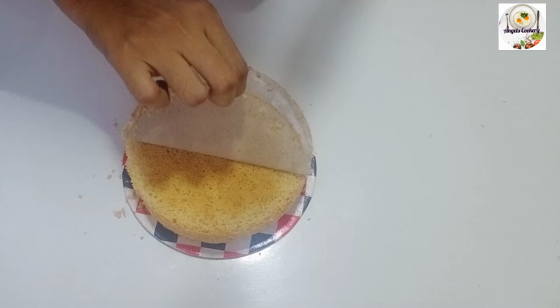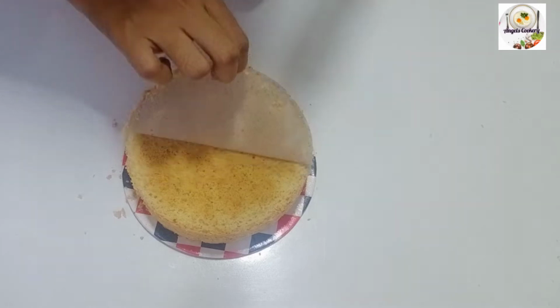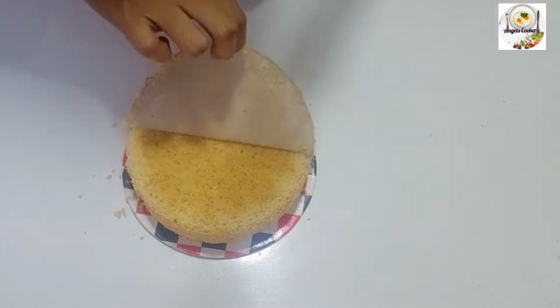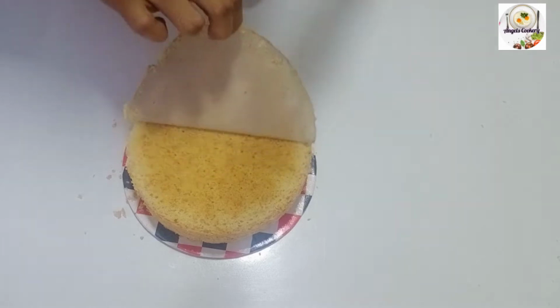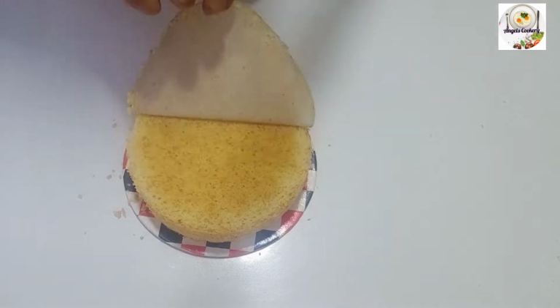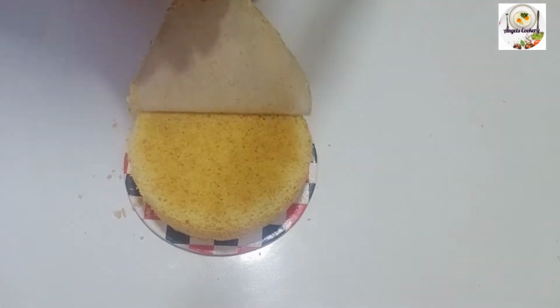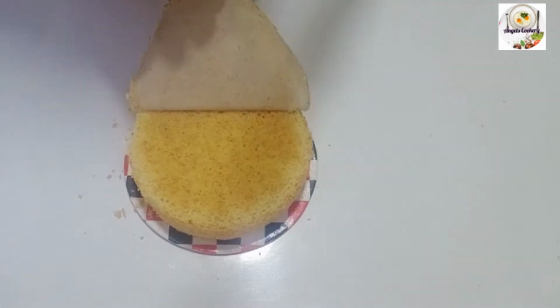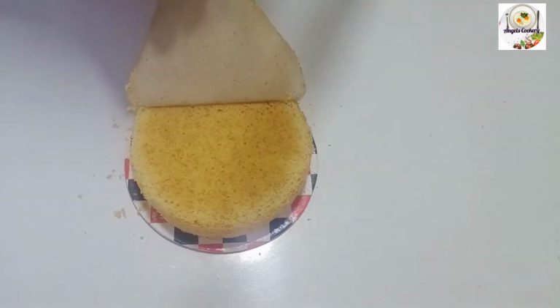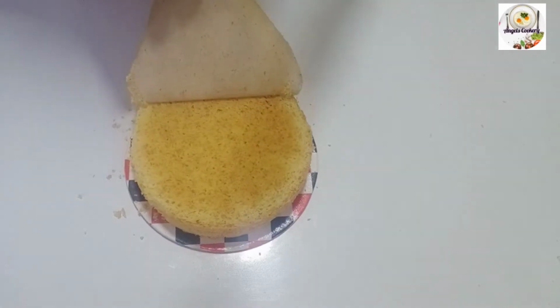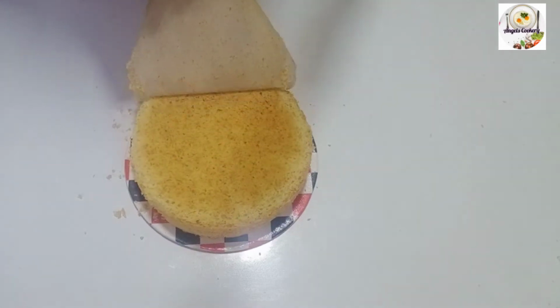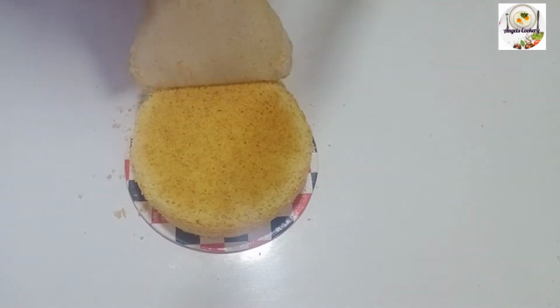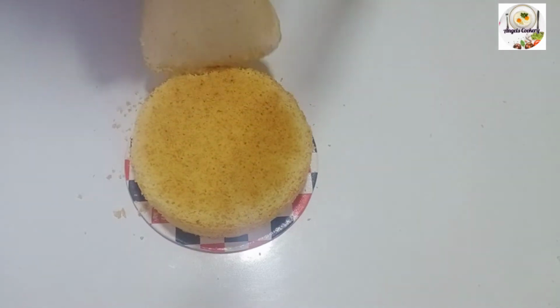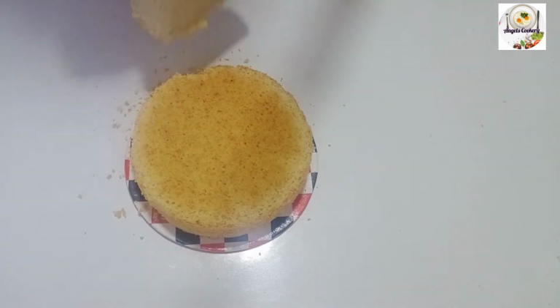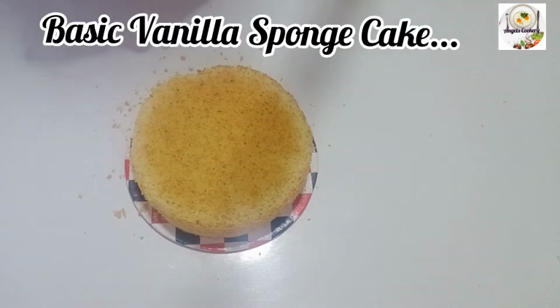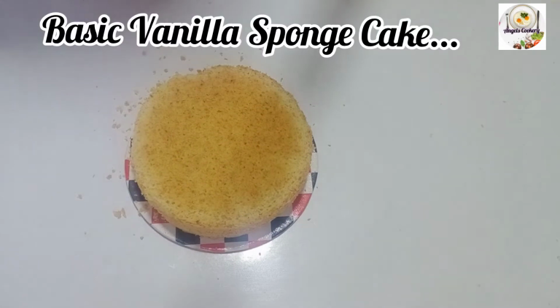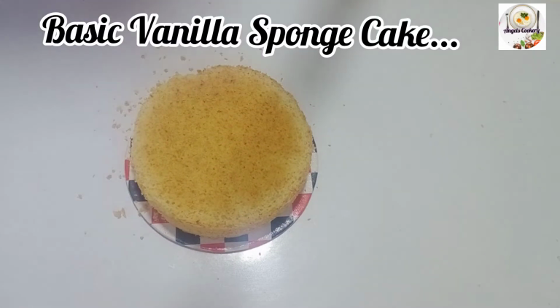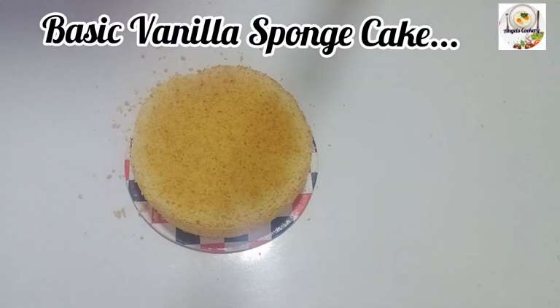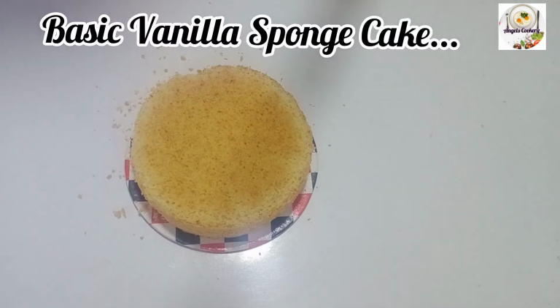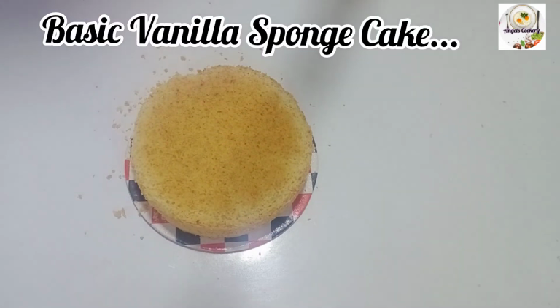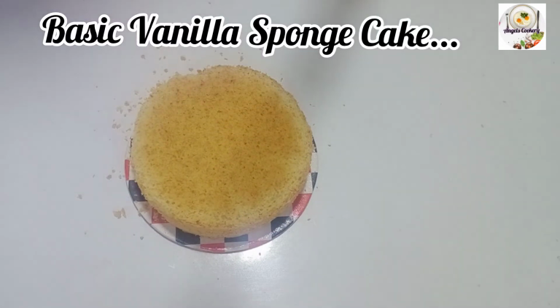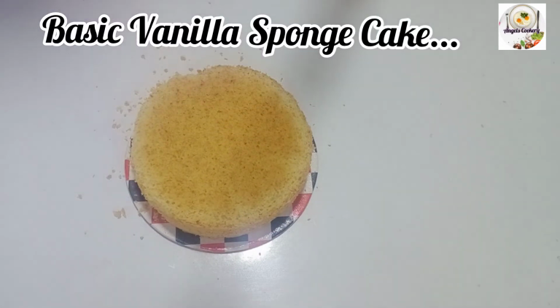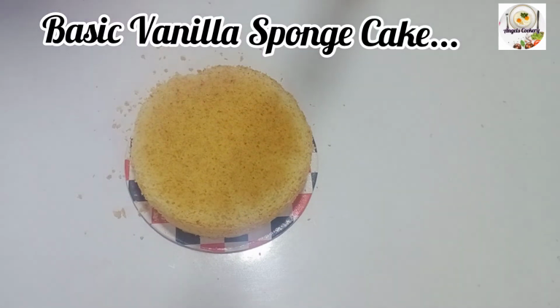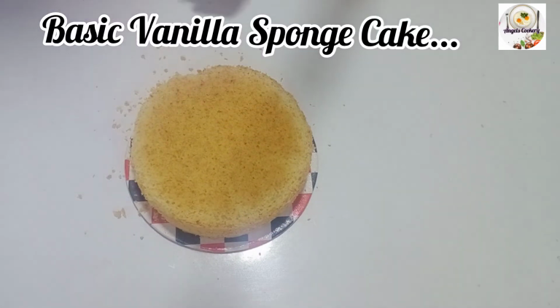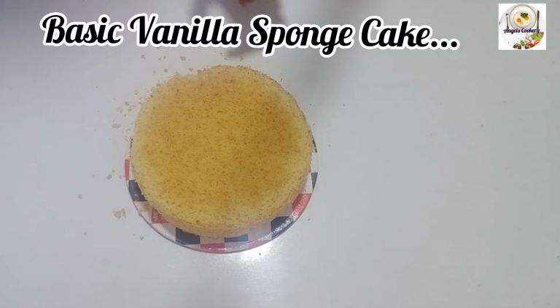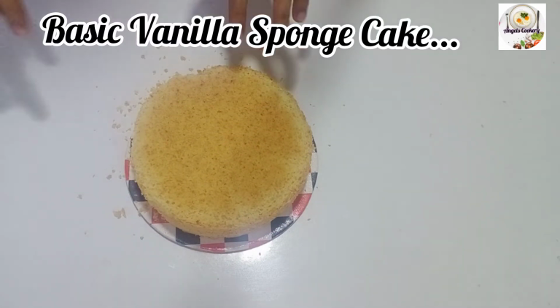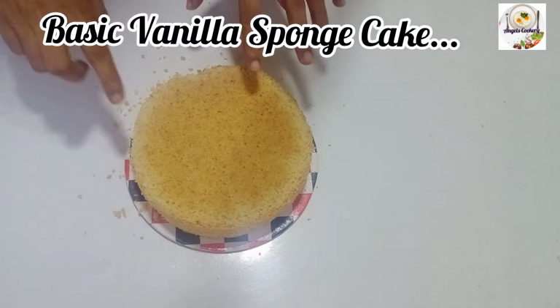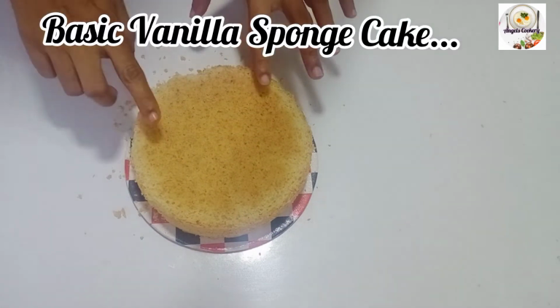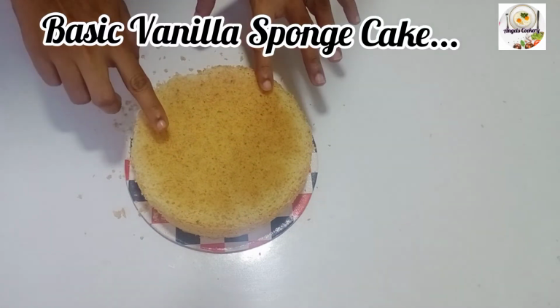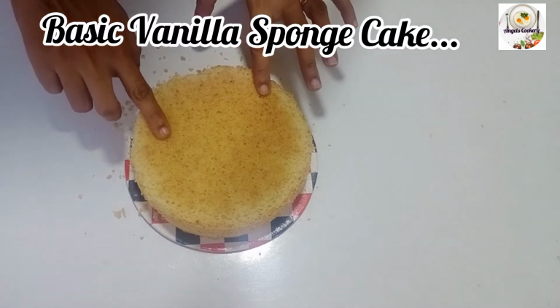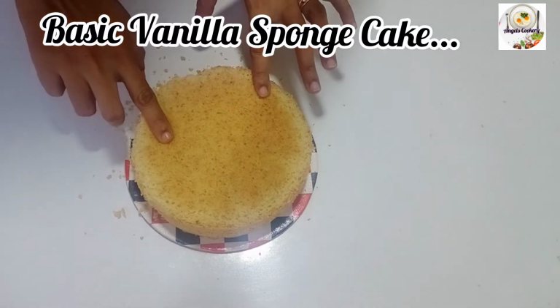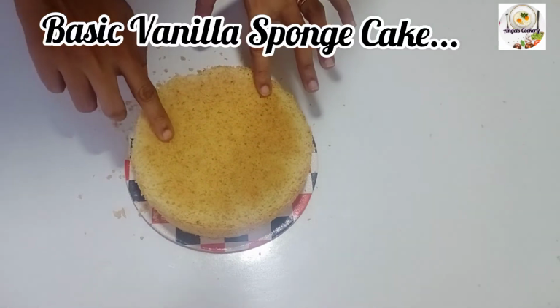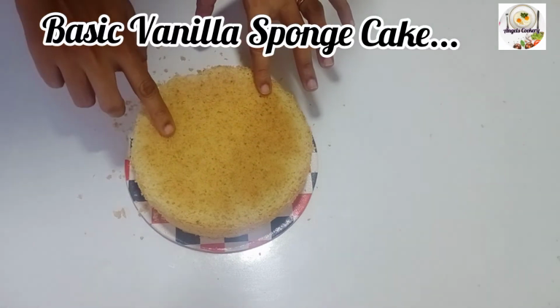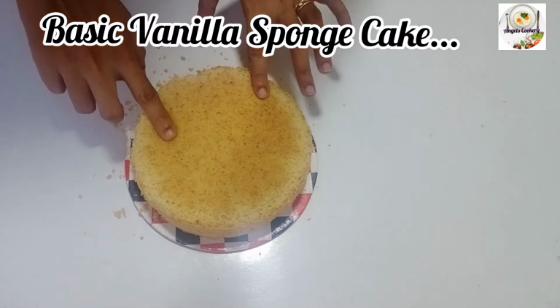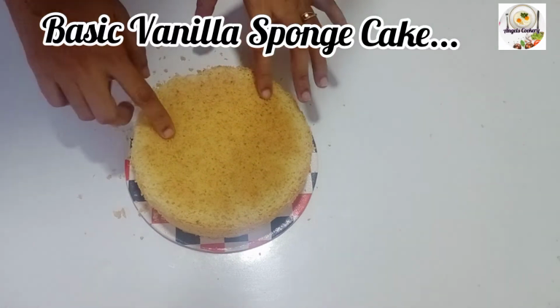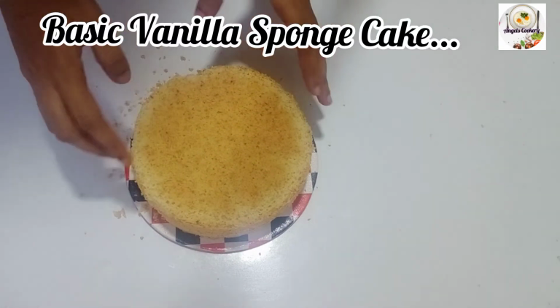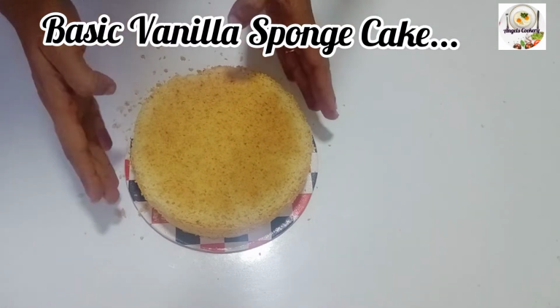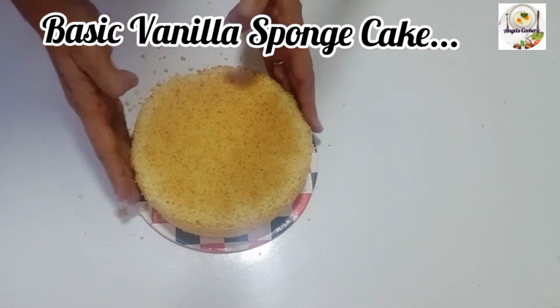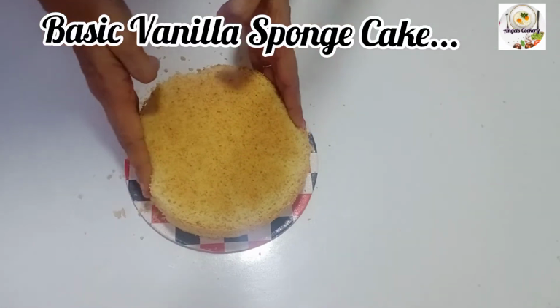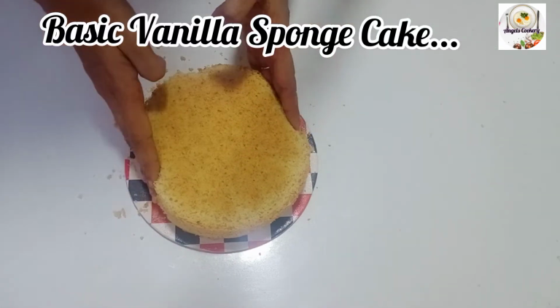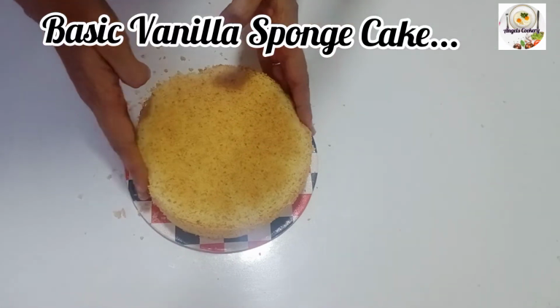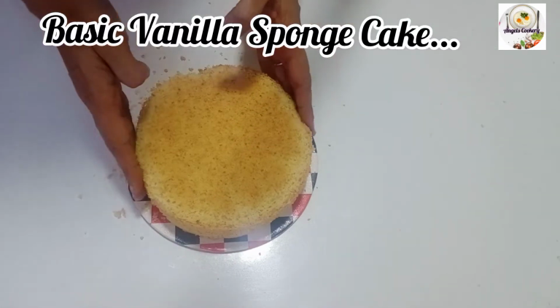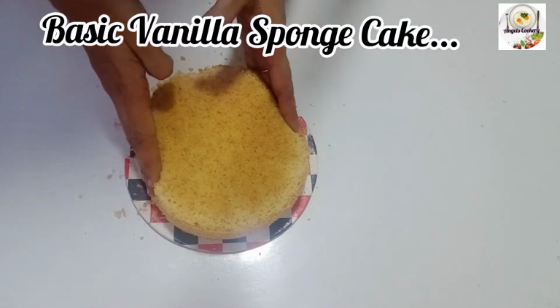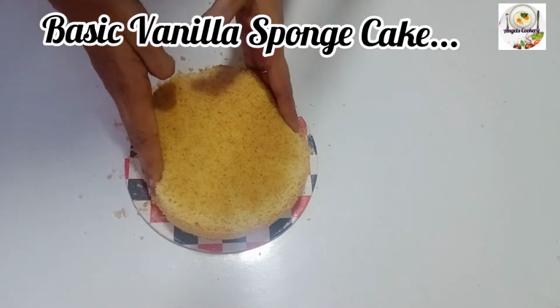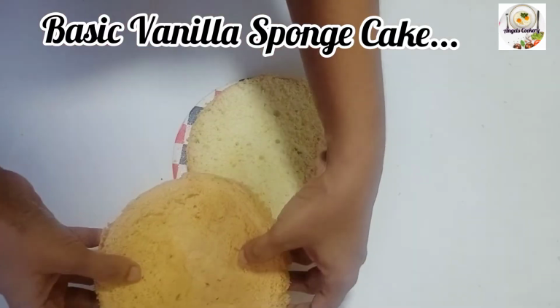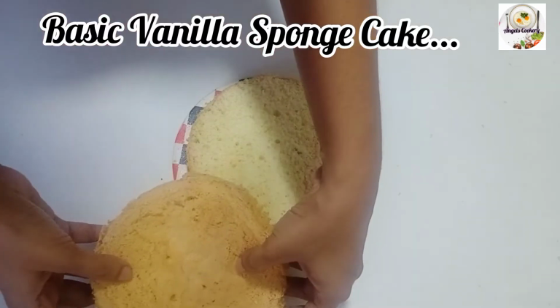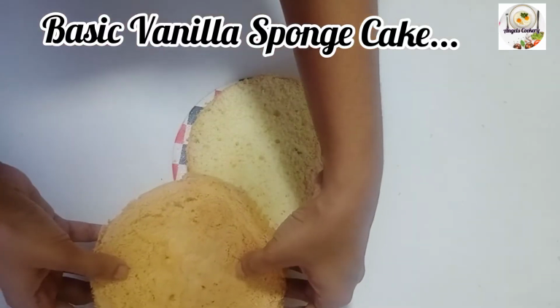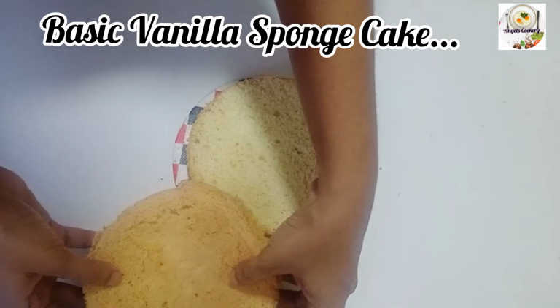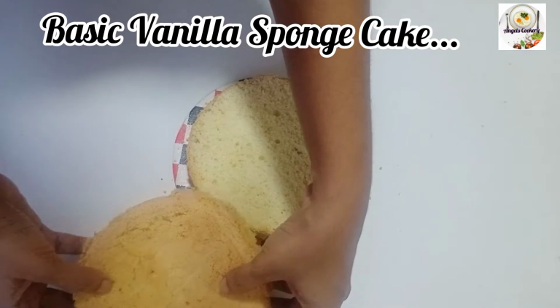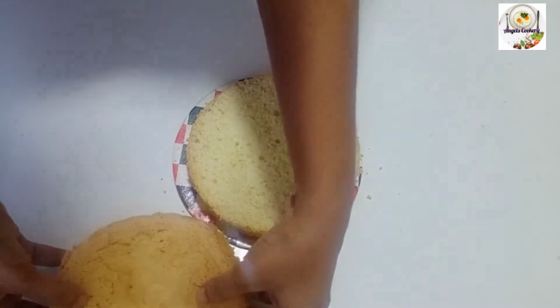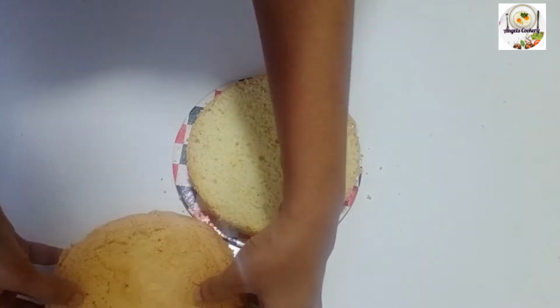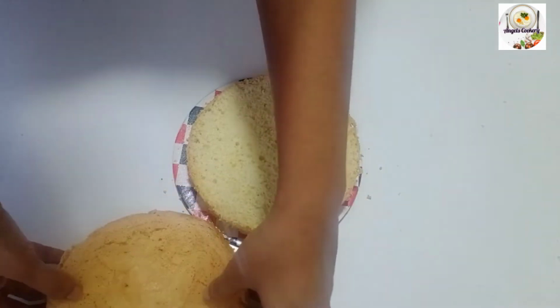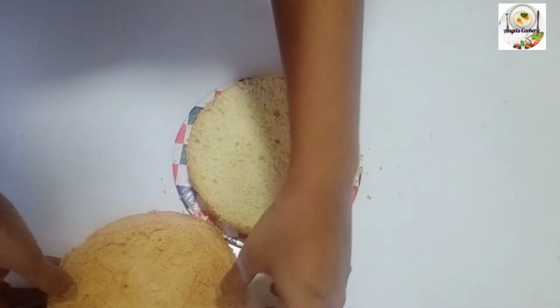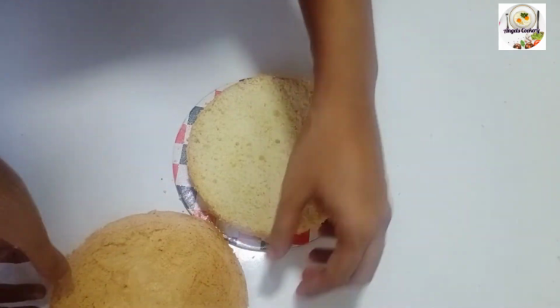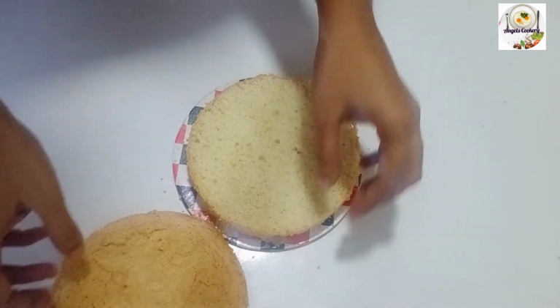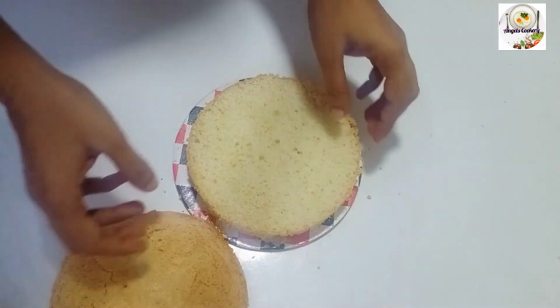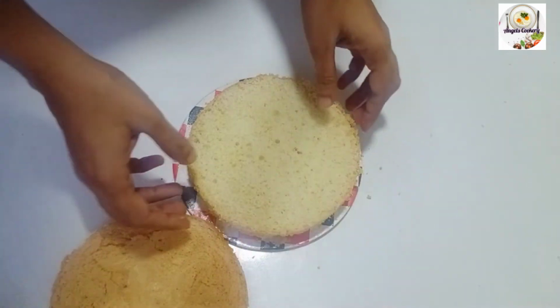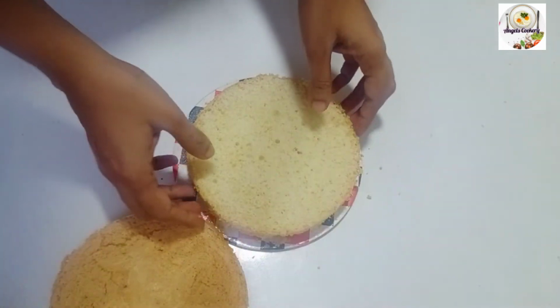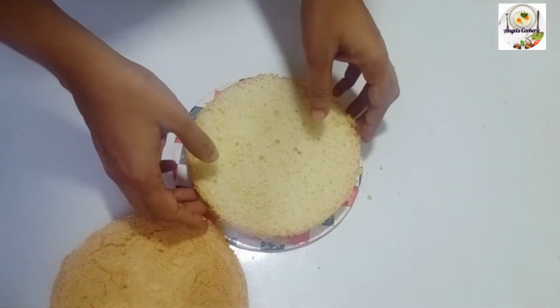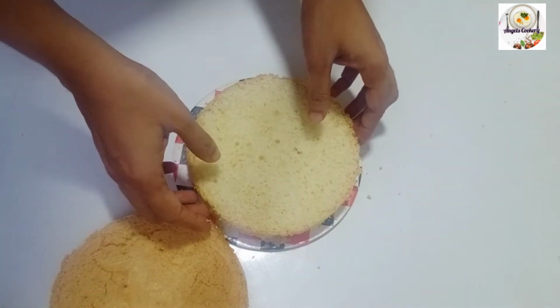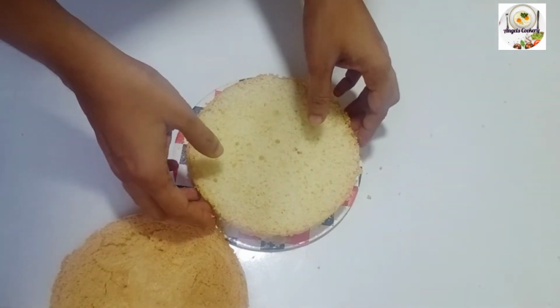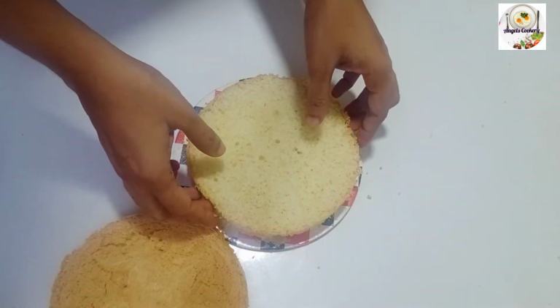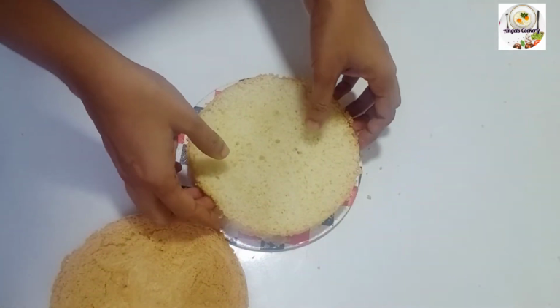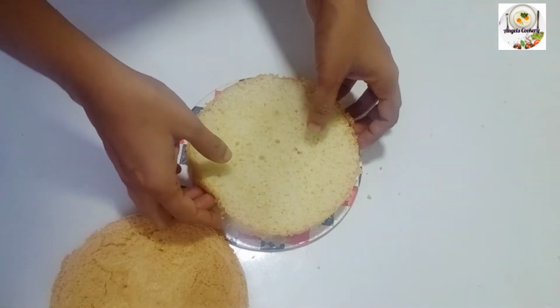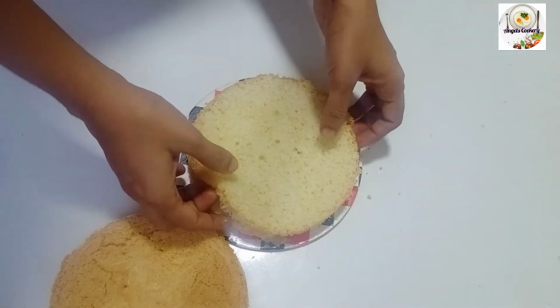Welcome to Angels Cookery! This recipe is a basic vanilla sponge cake recipe for icing.